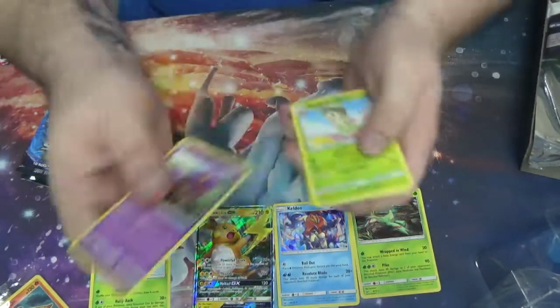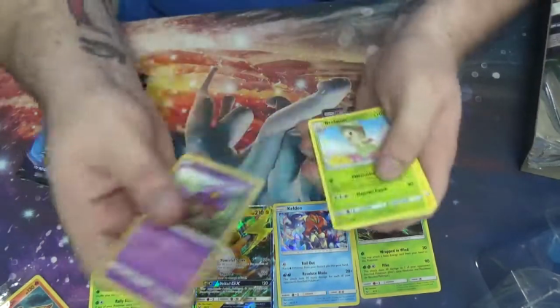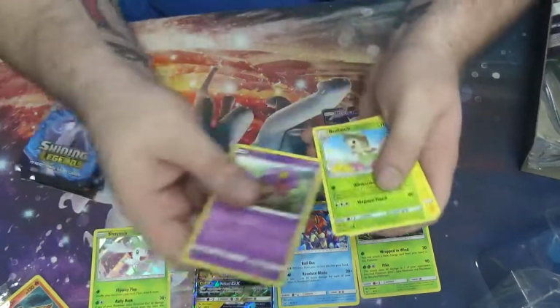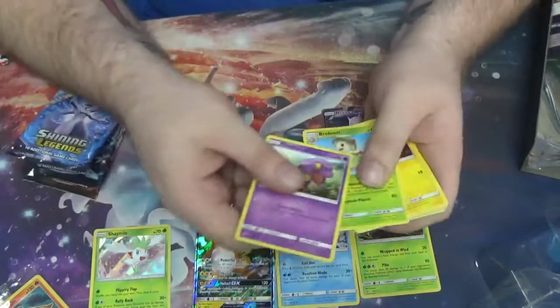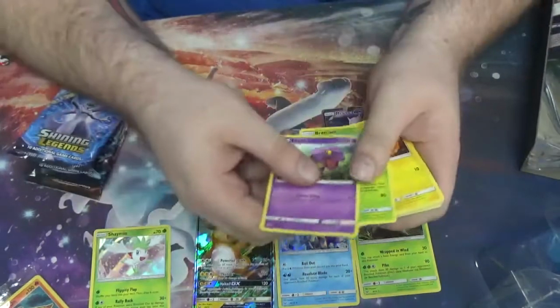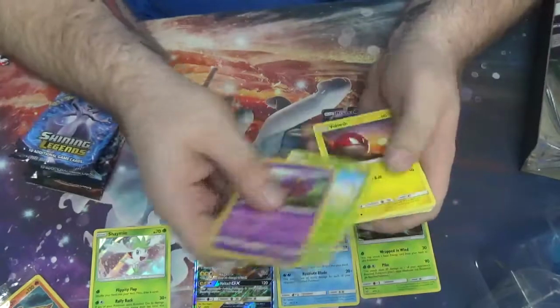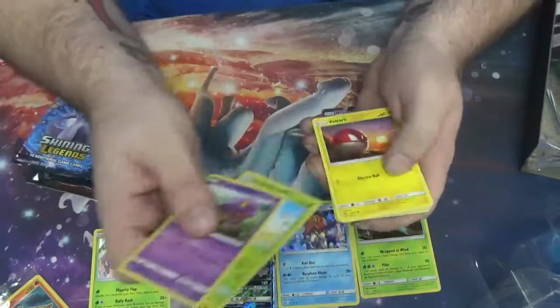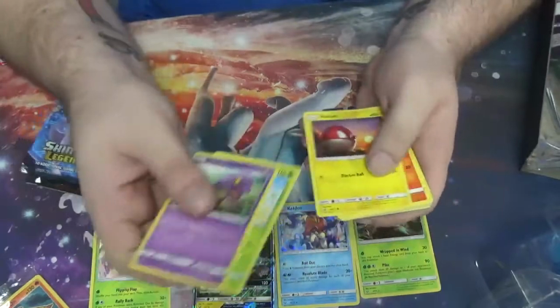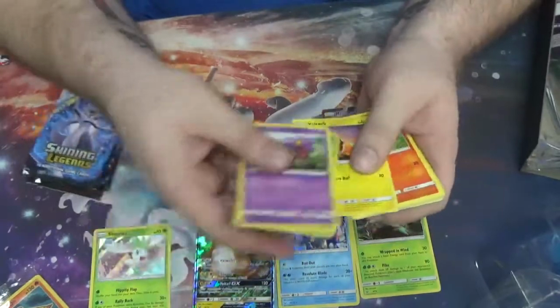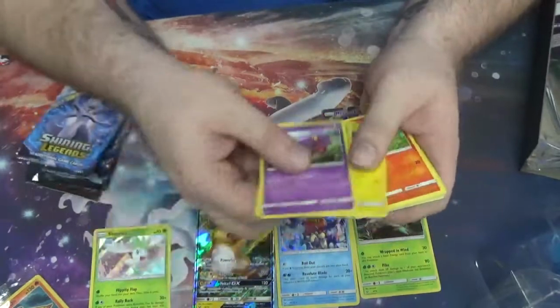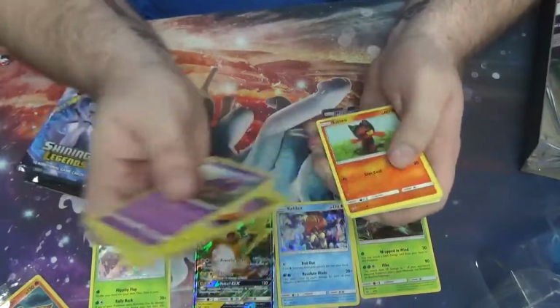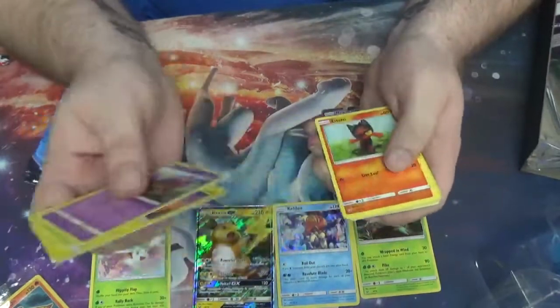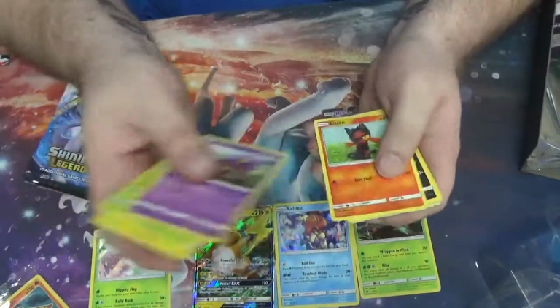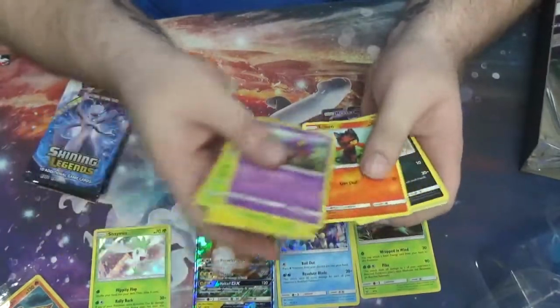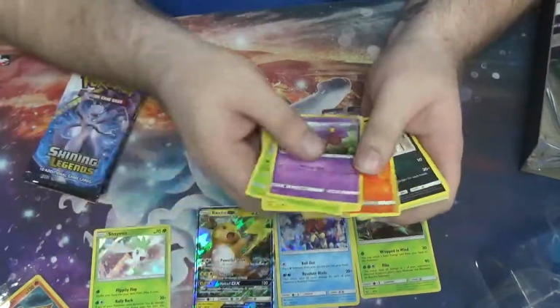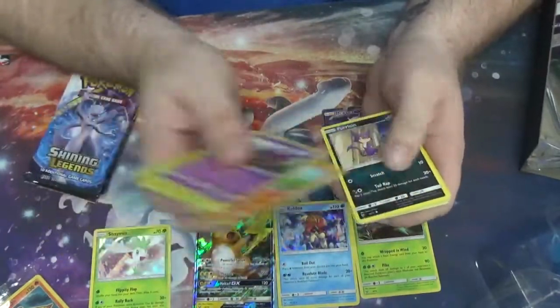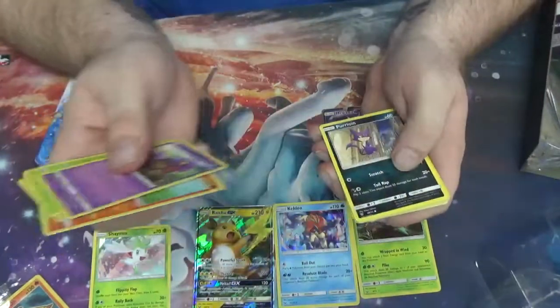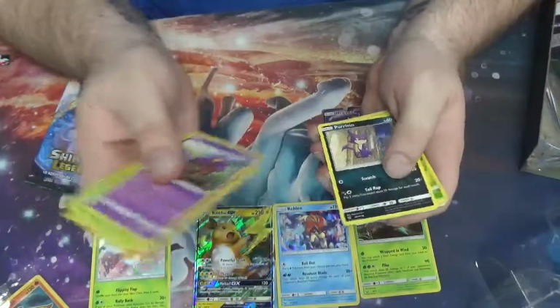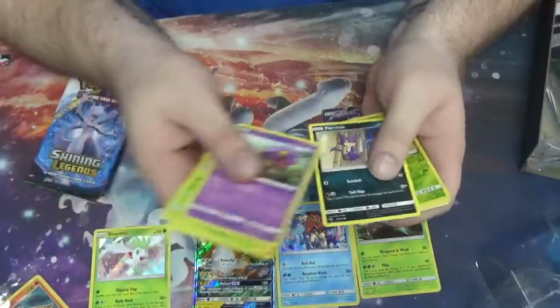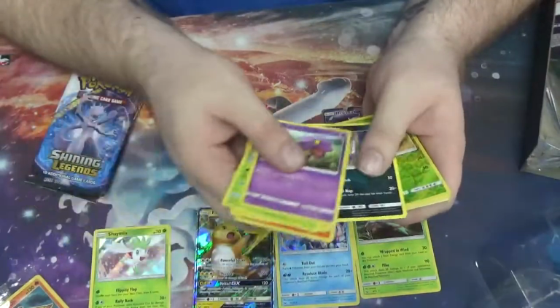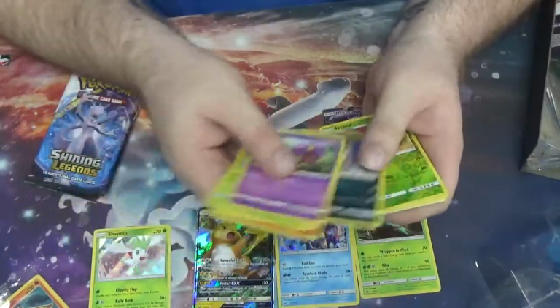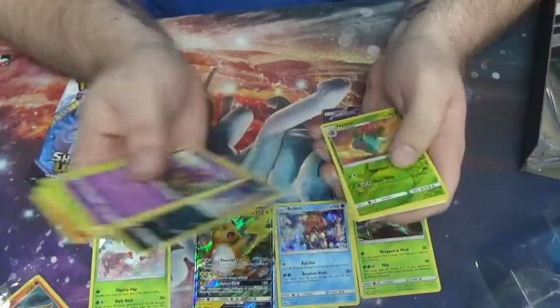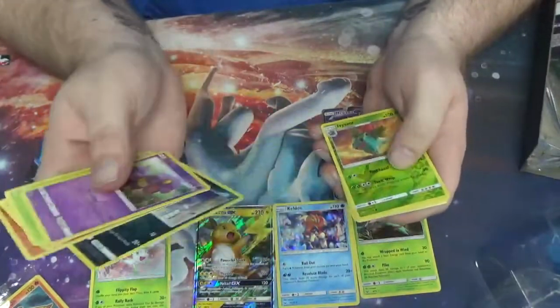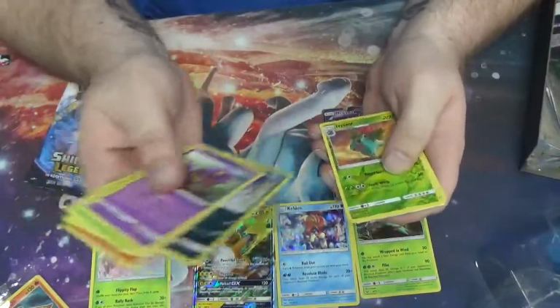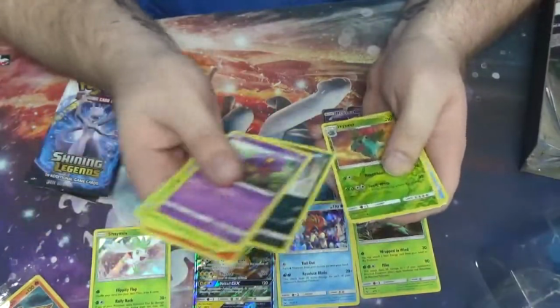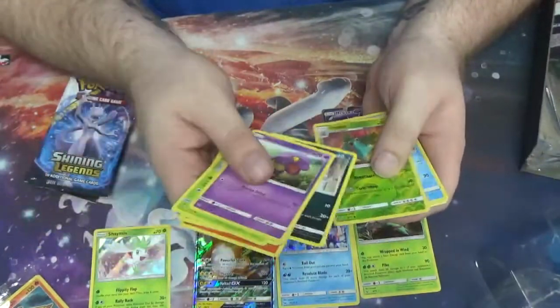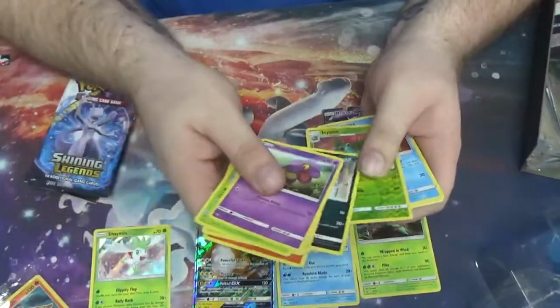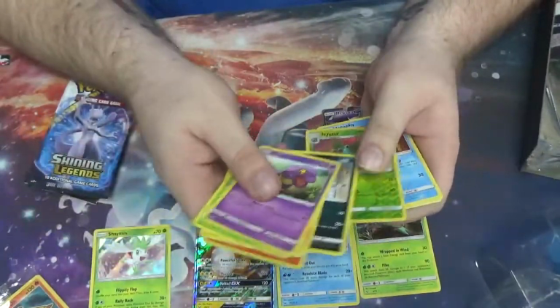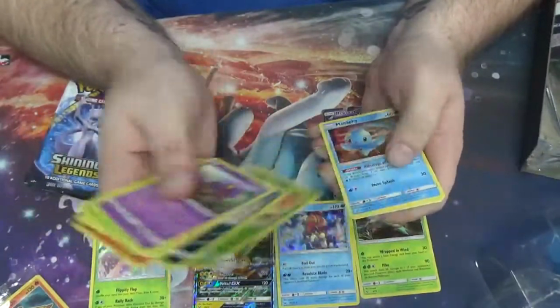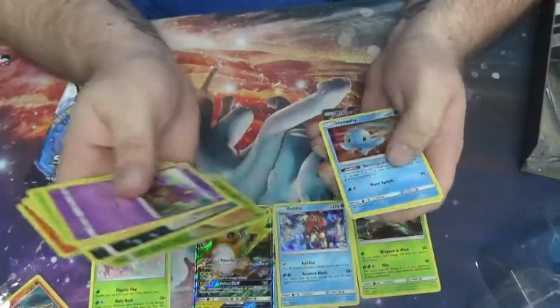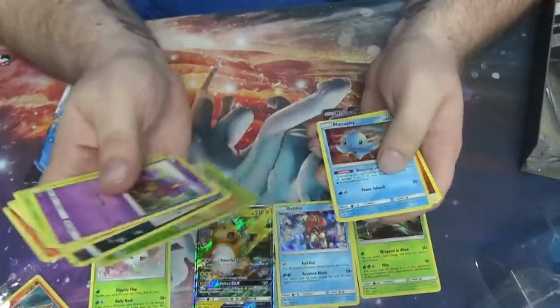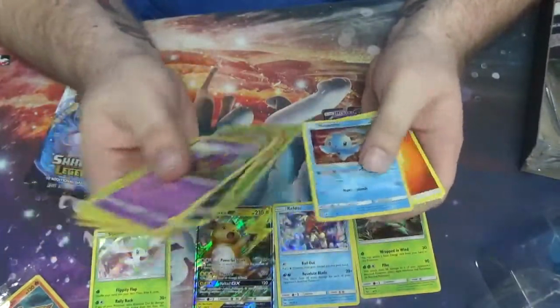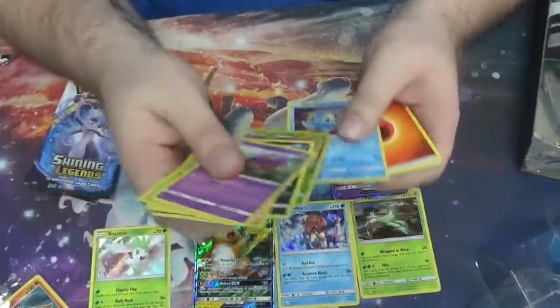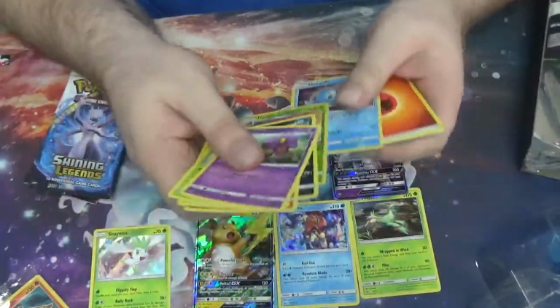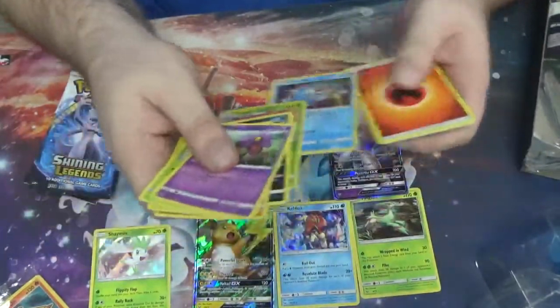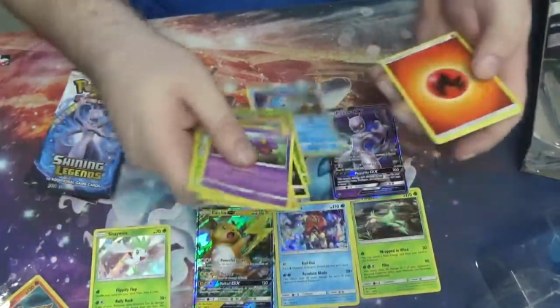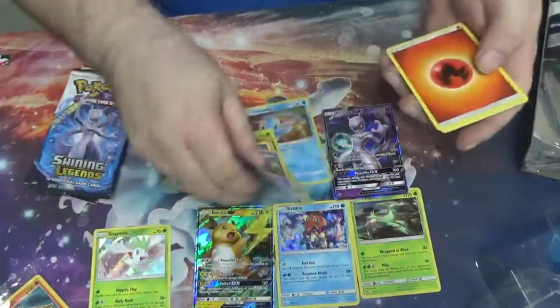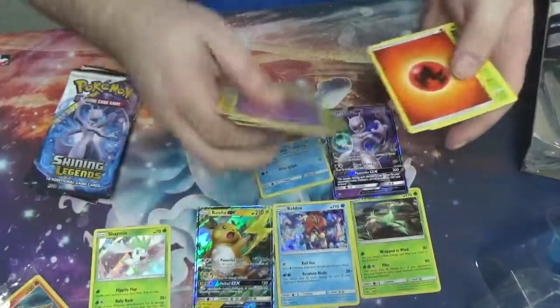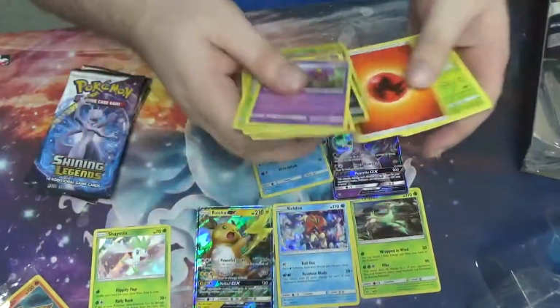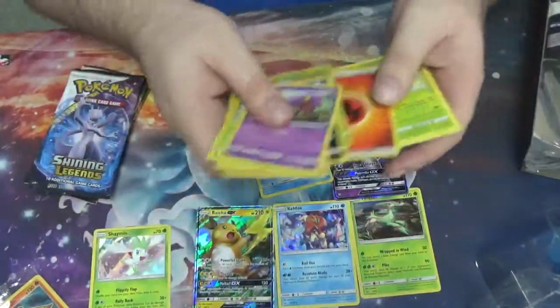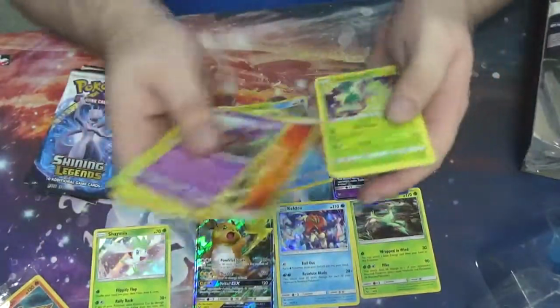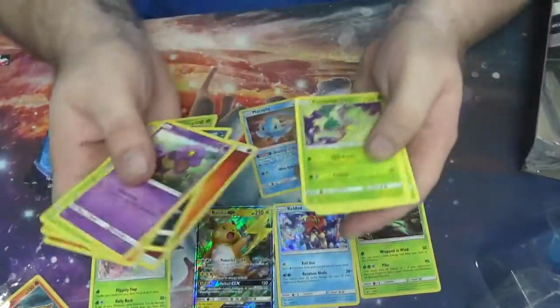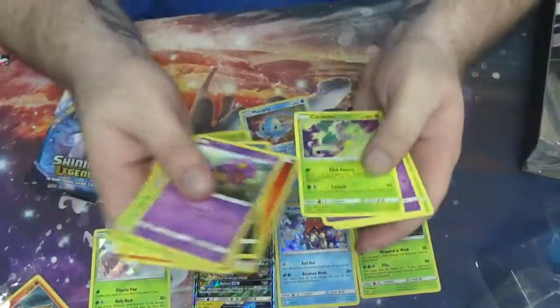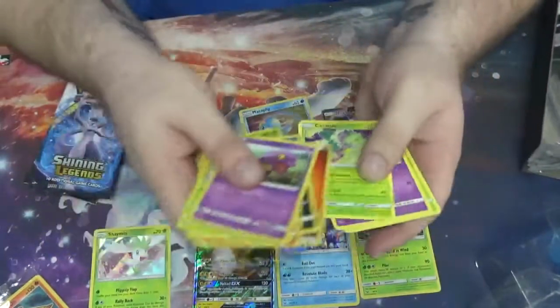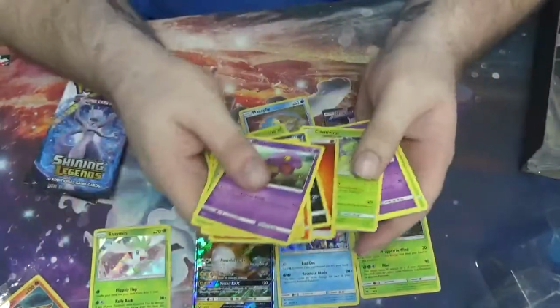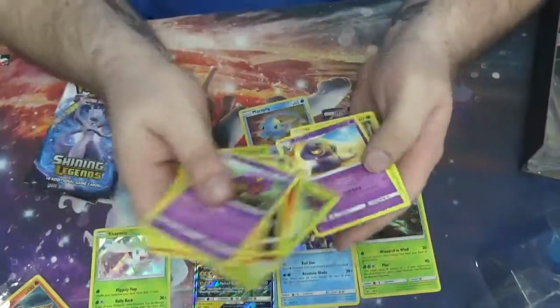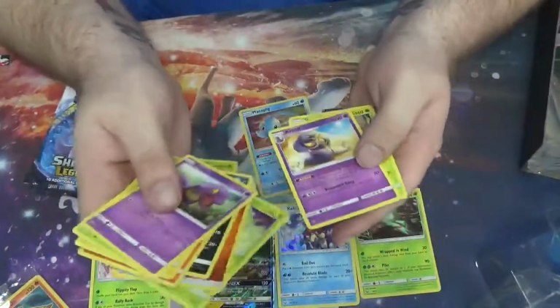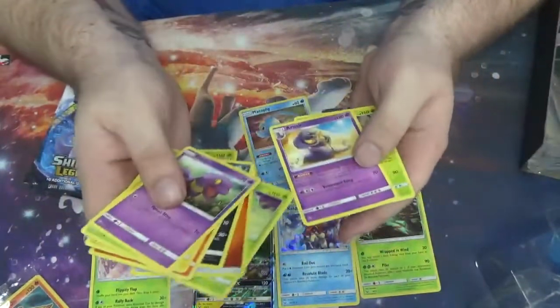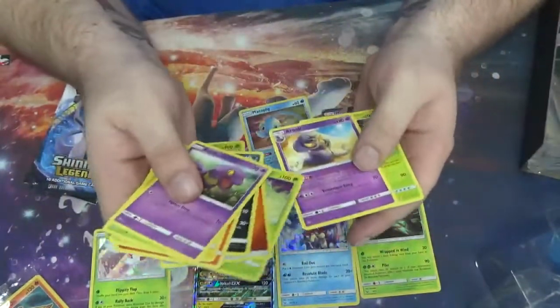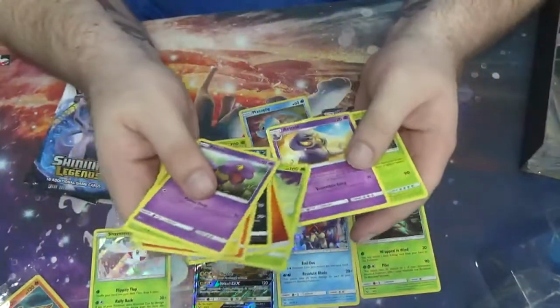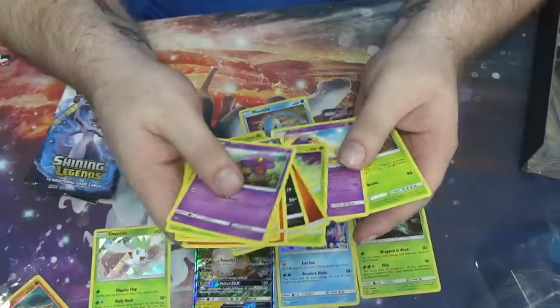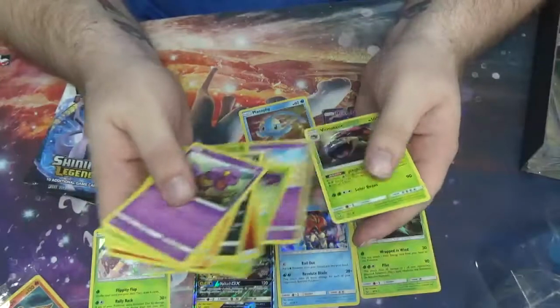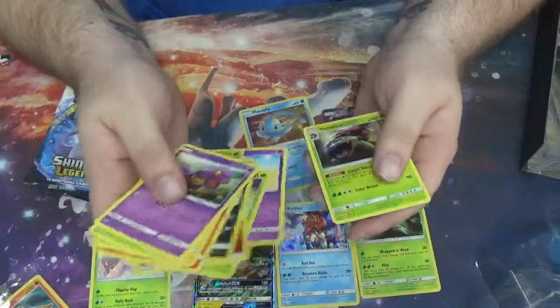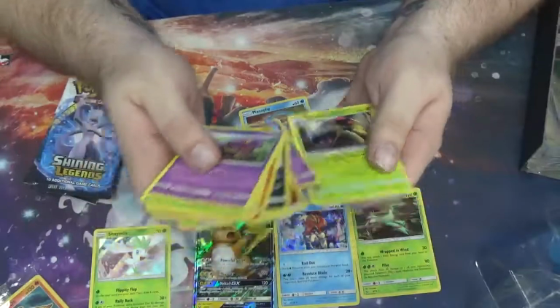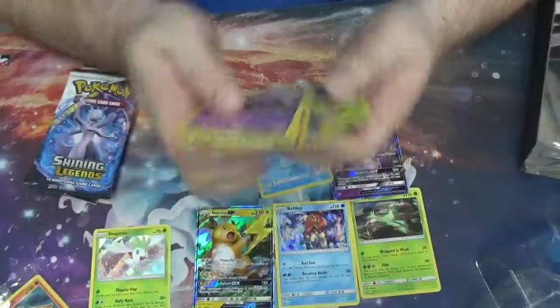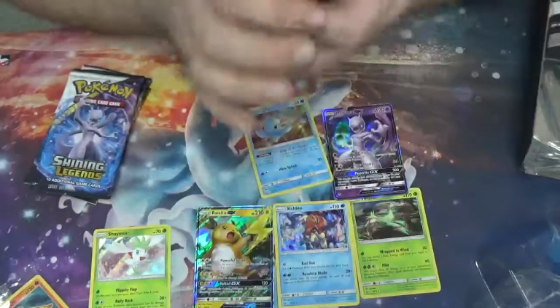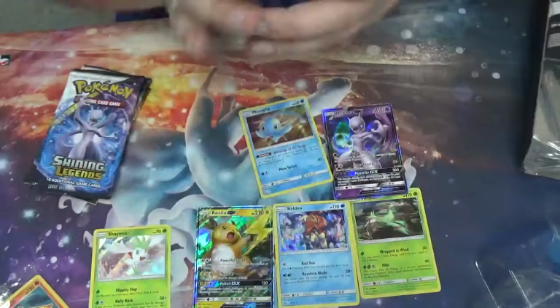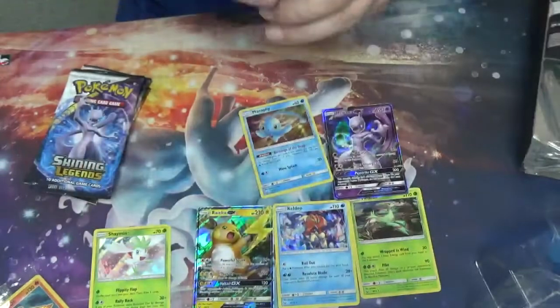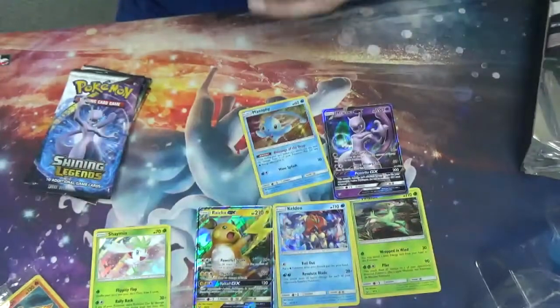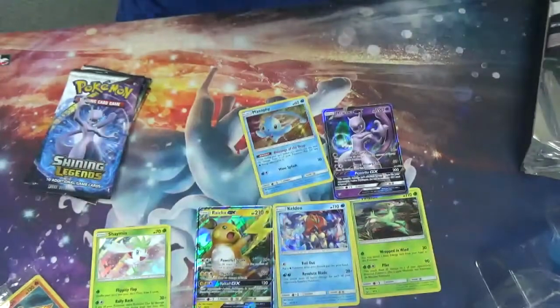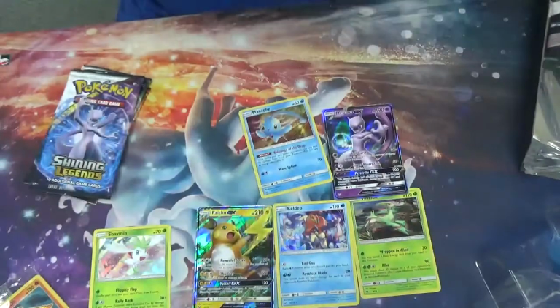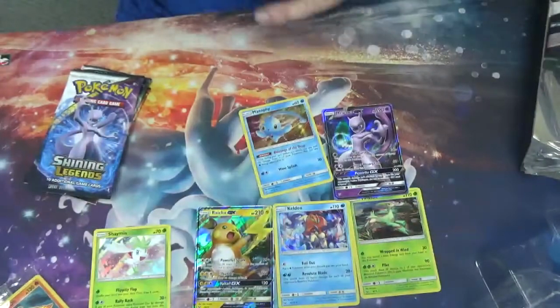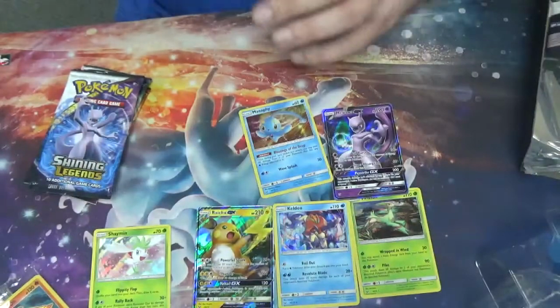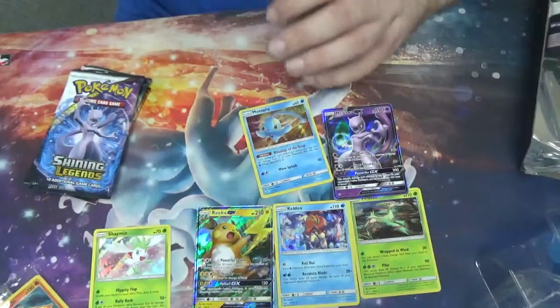Pack six: Ekans, Breloom, Voltorb, Litten, Purloin, Ivysaur, Manaphy, Carnivine, Arbok, and Venusaur.